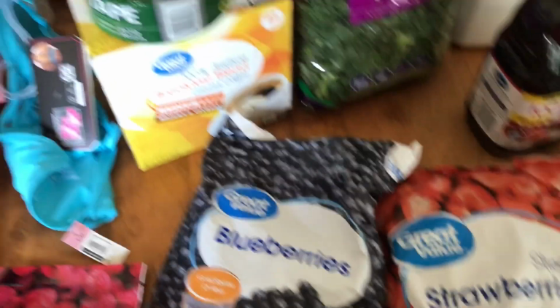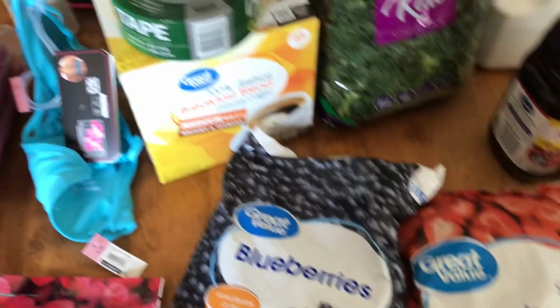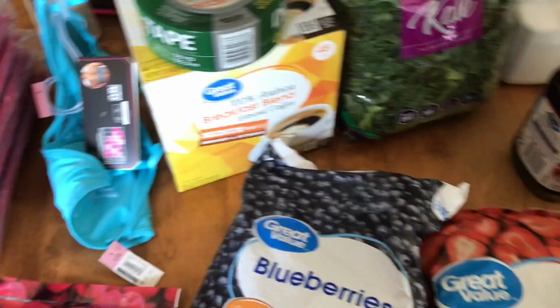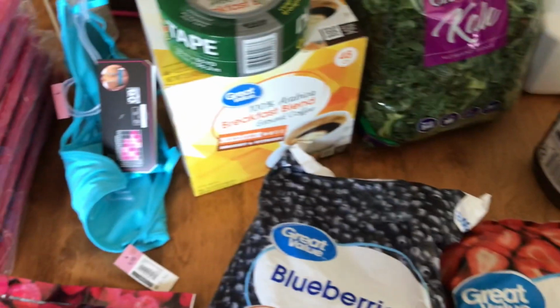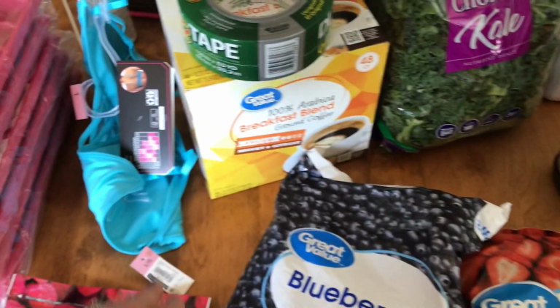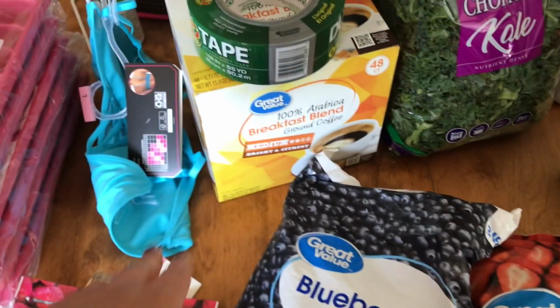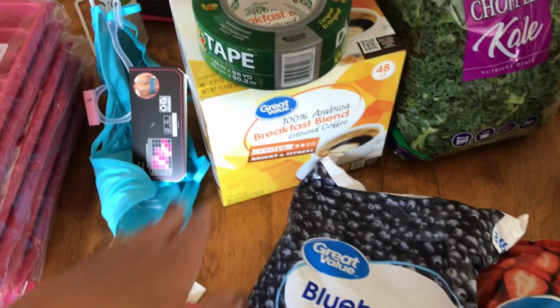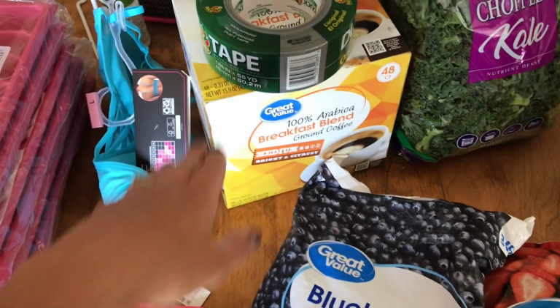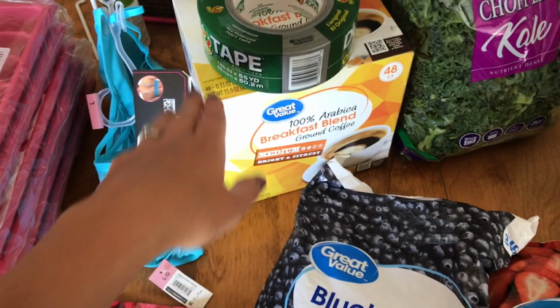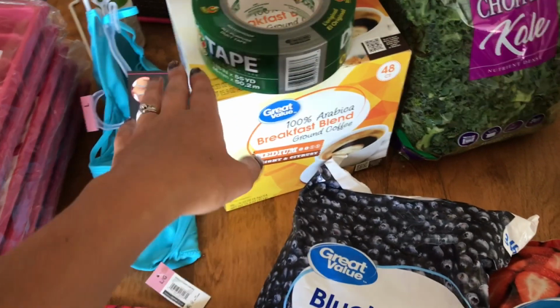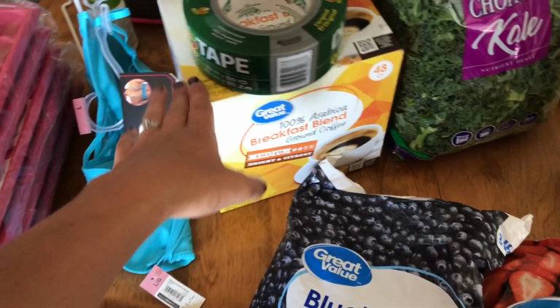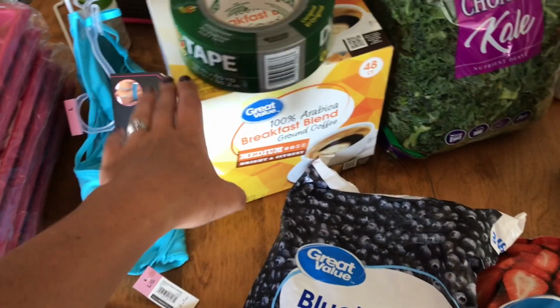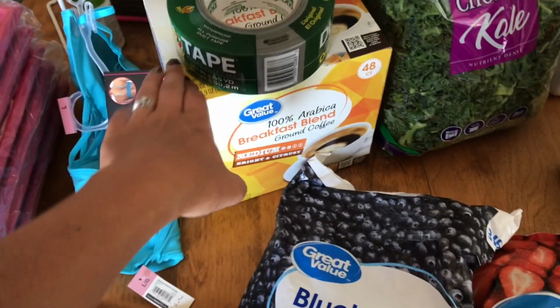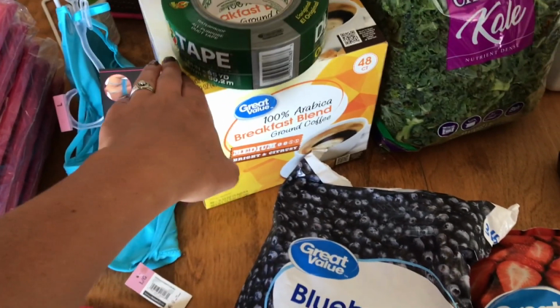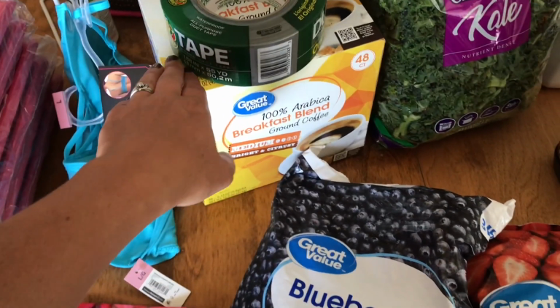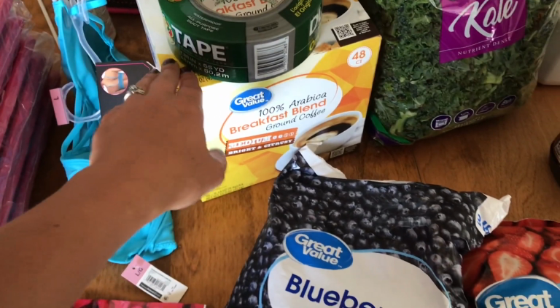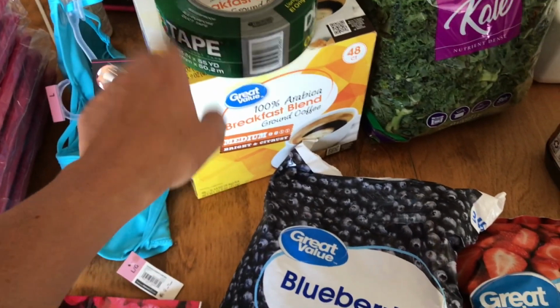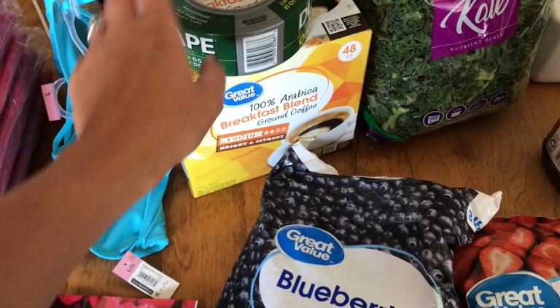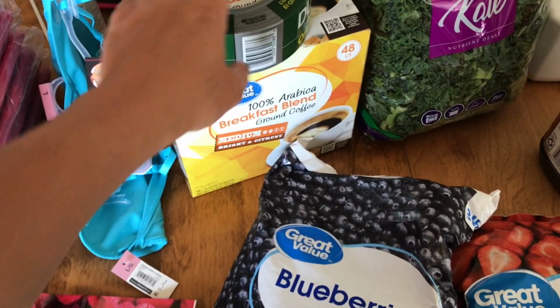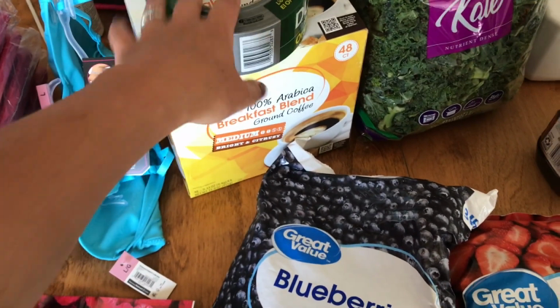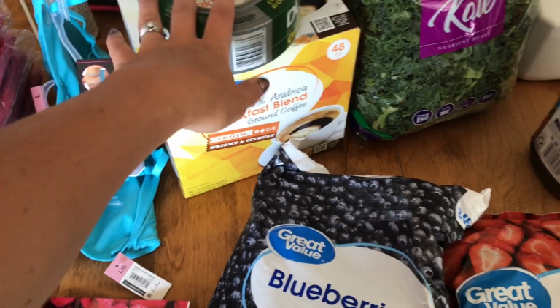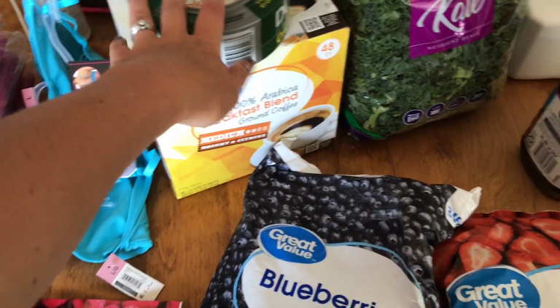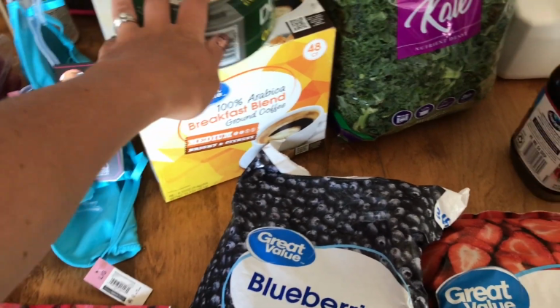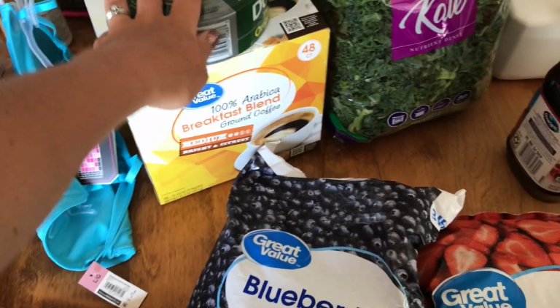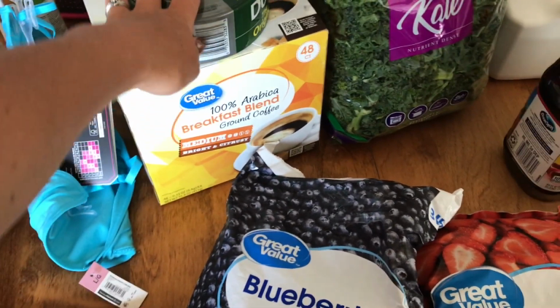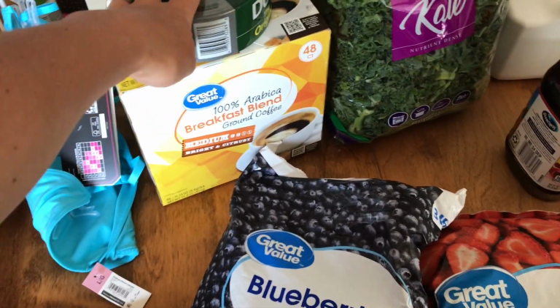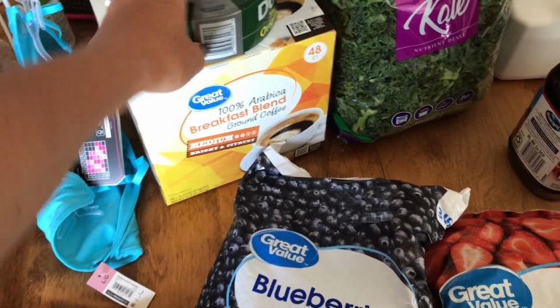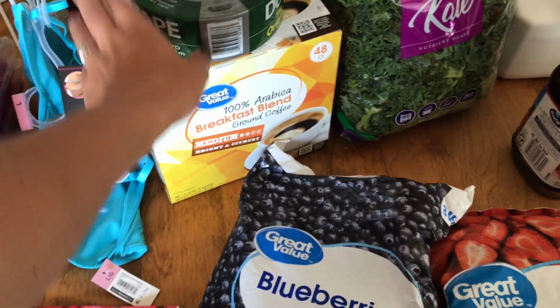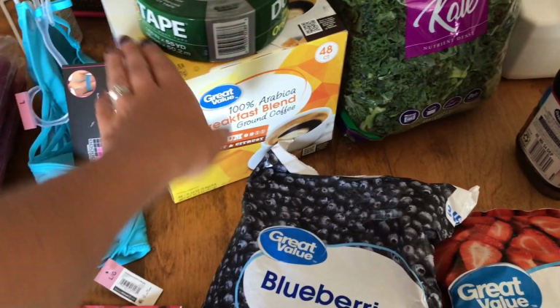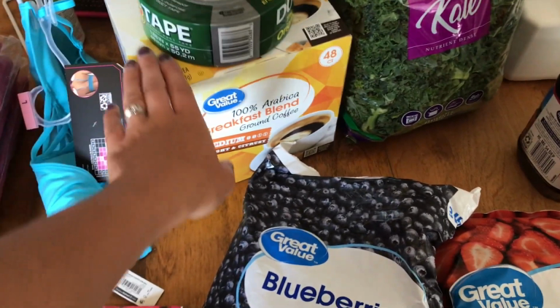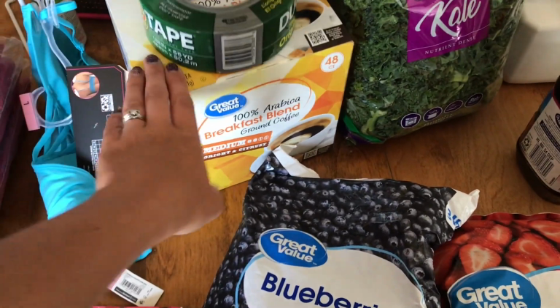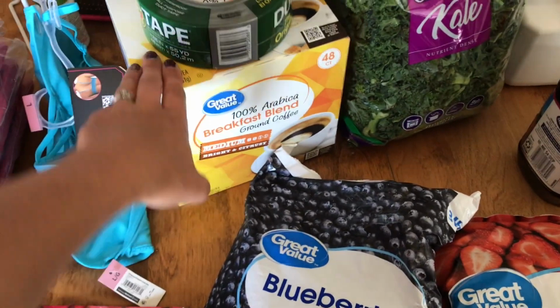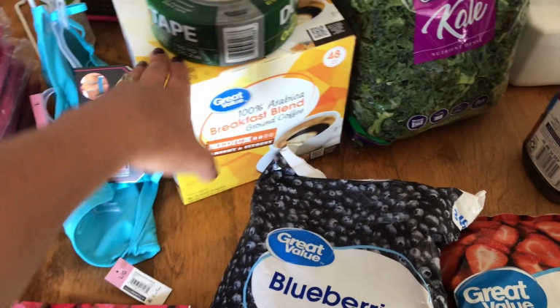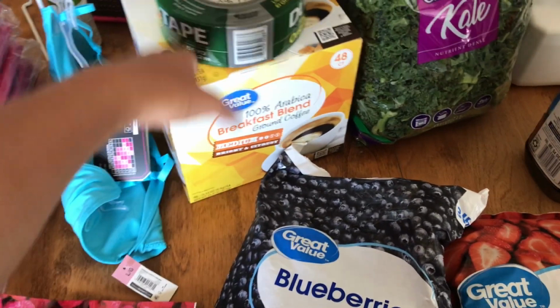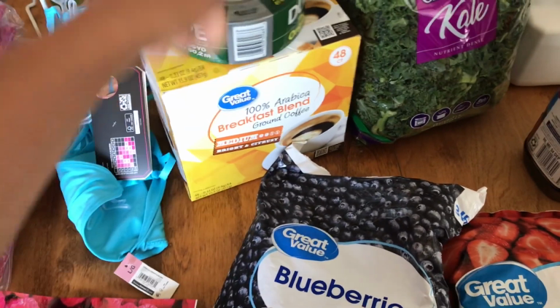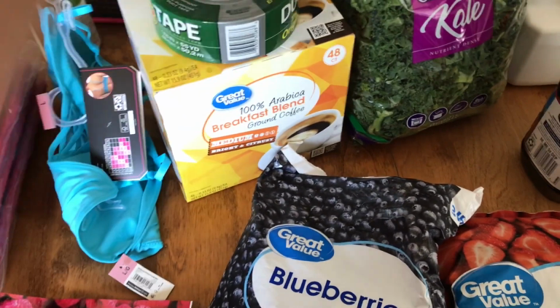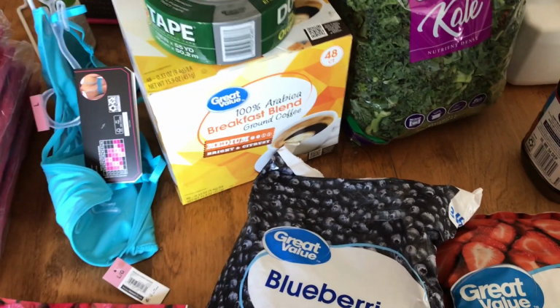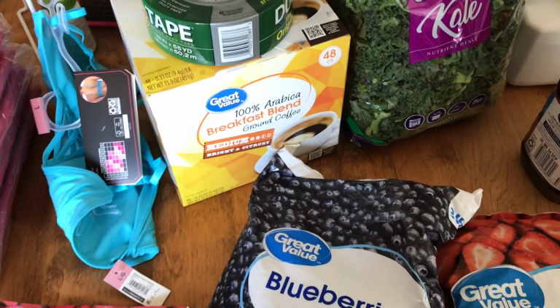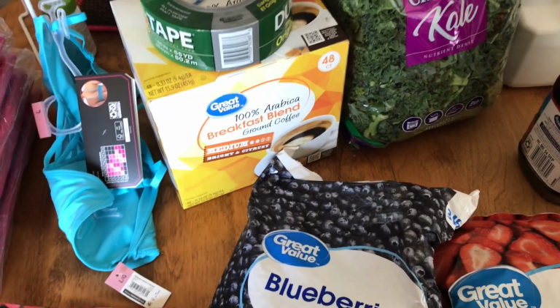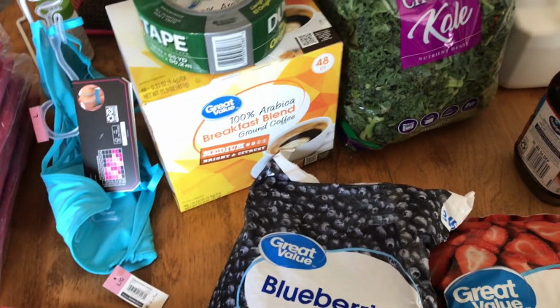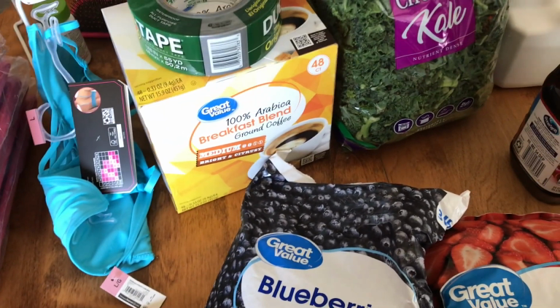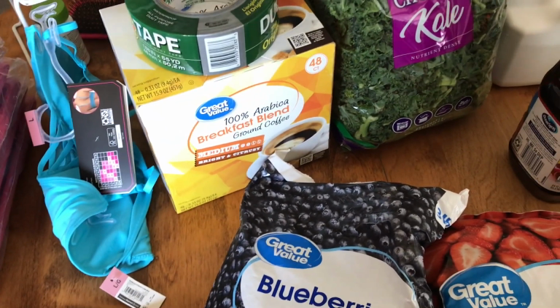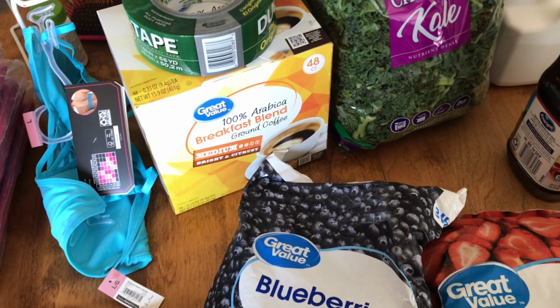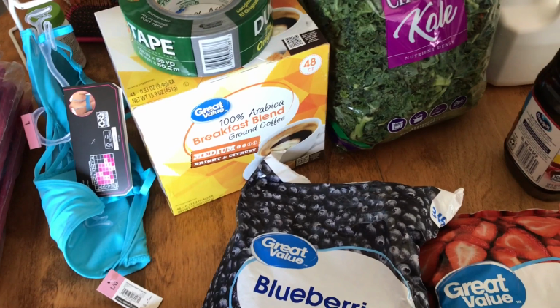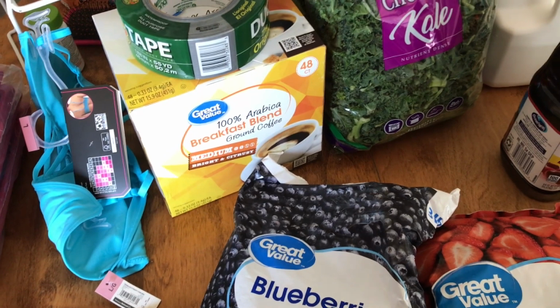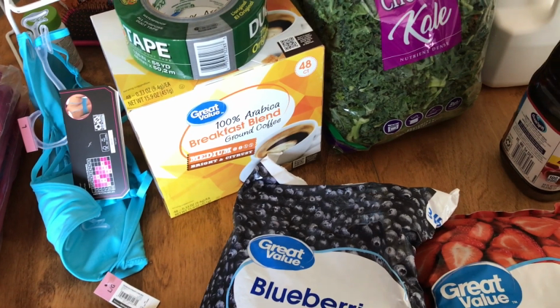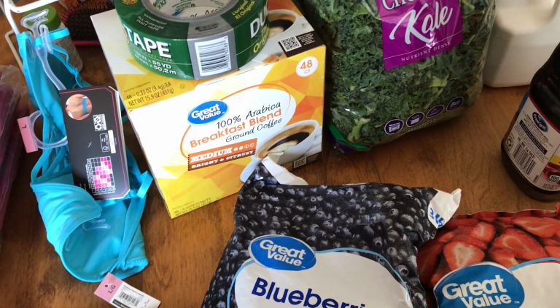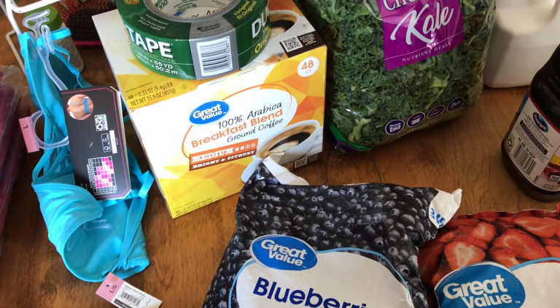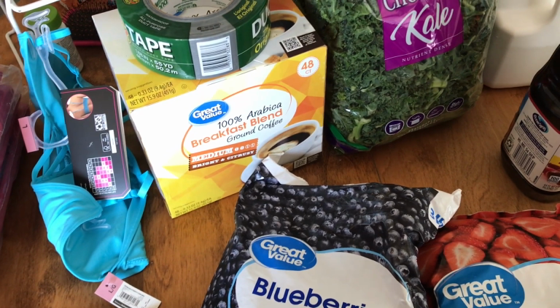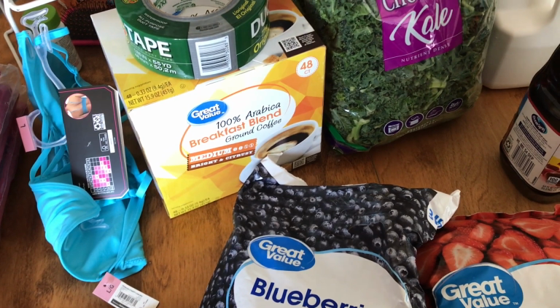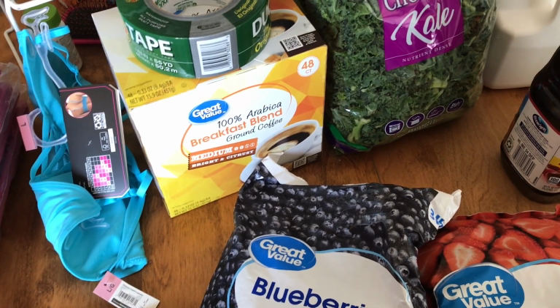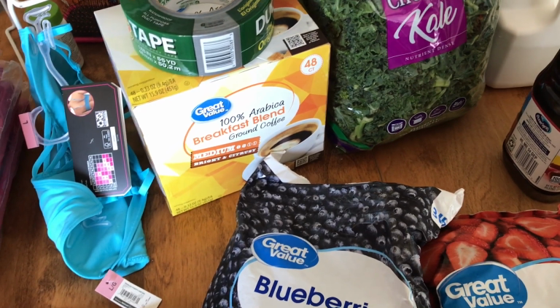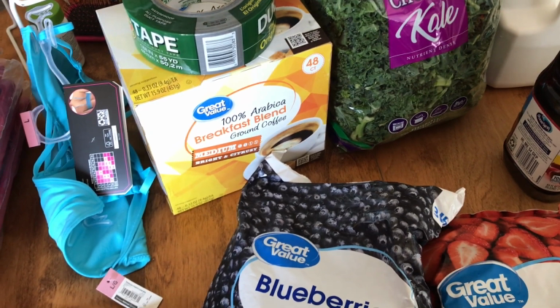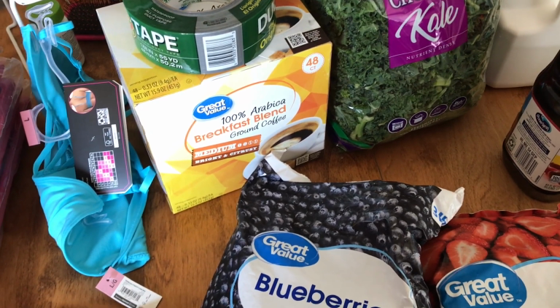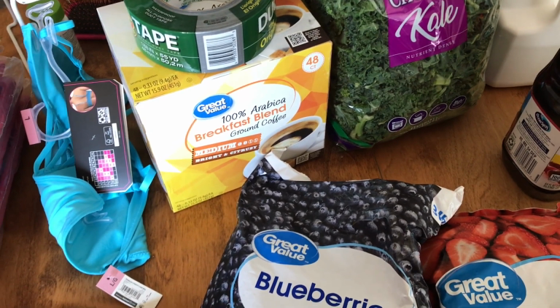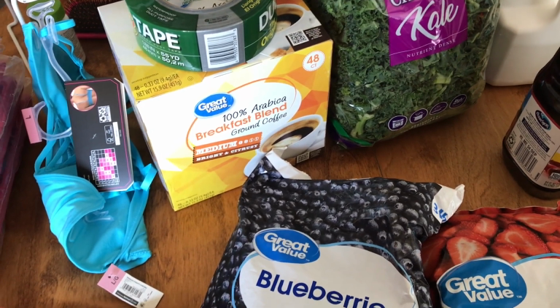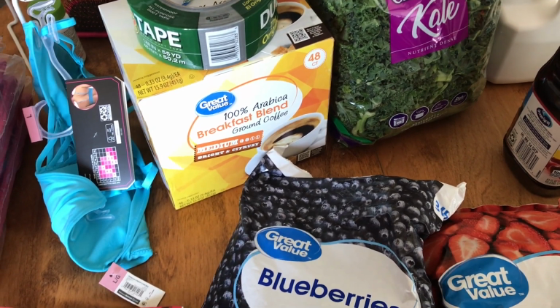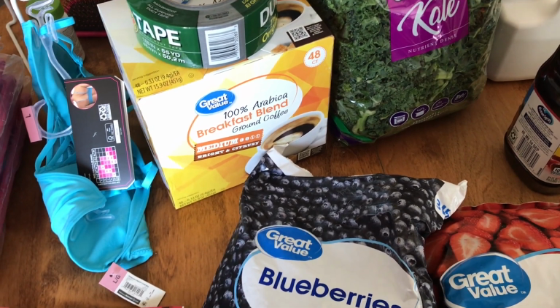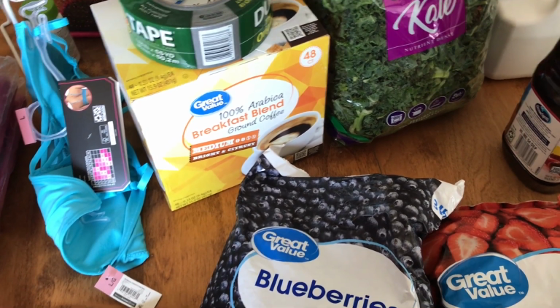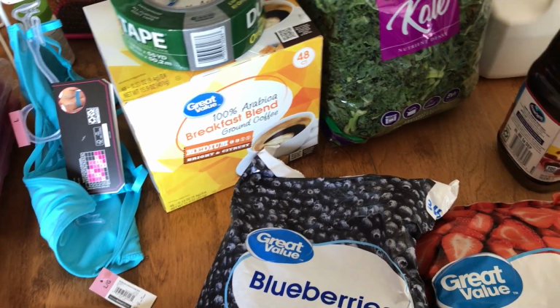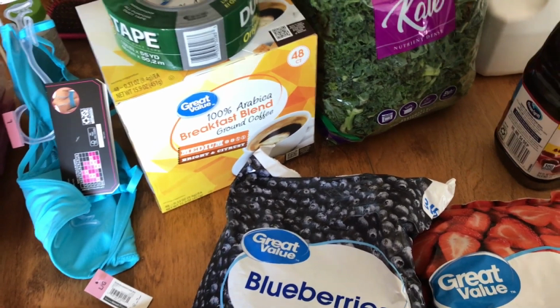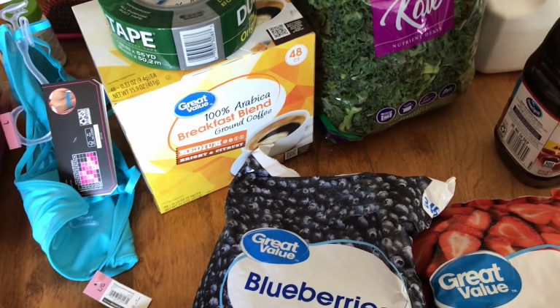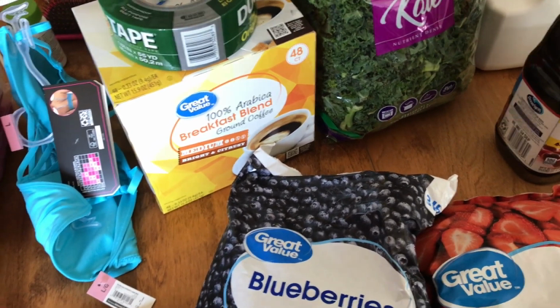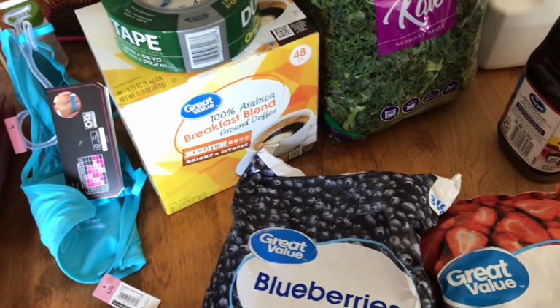I got a thing of coffee. Austin won't drink that, but the kids drink coffee sometimes so I got some of that for them.